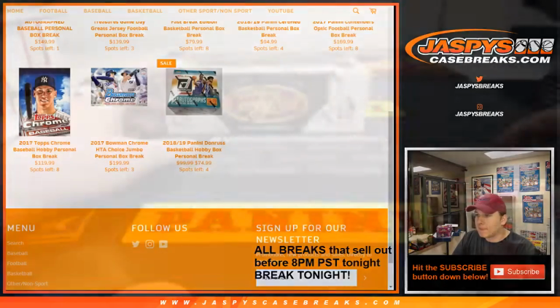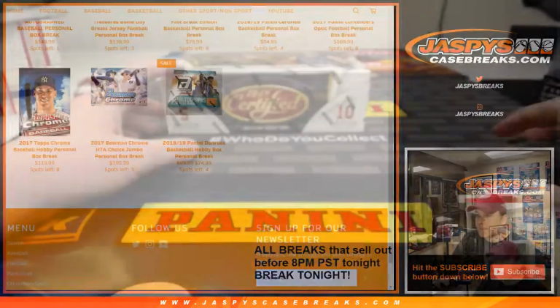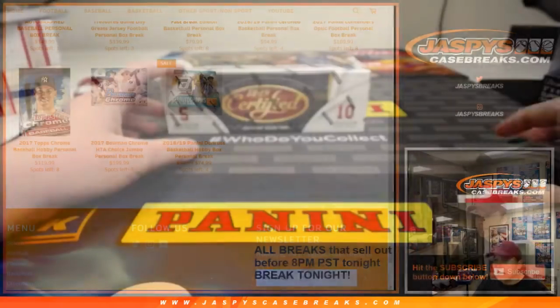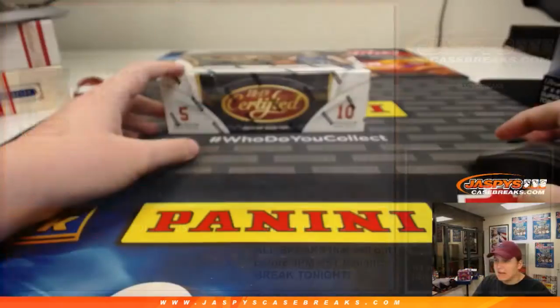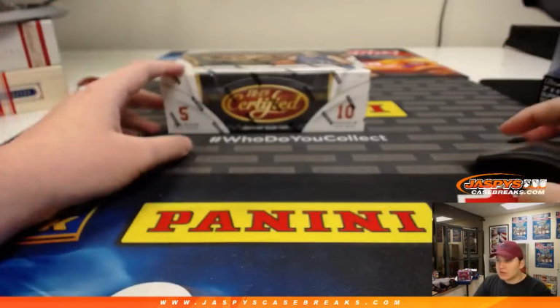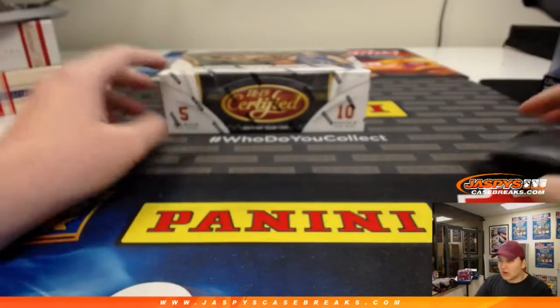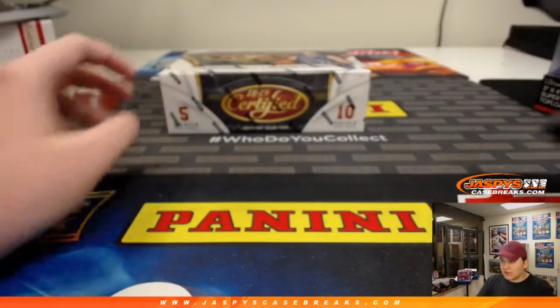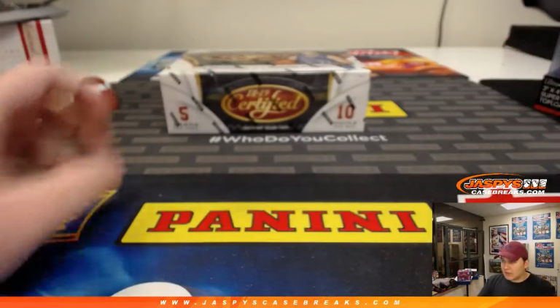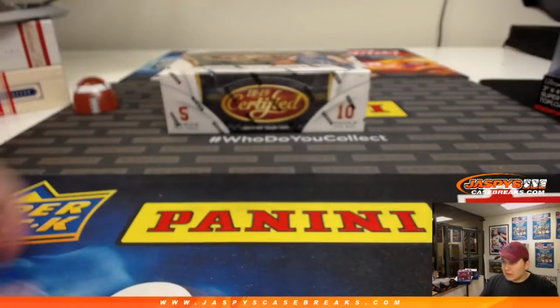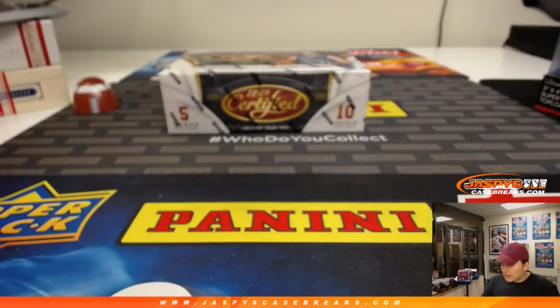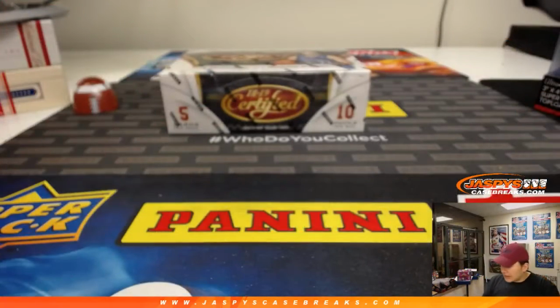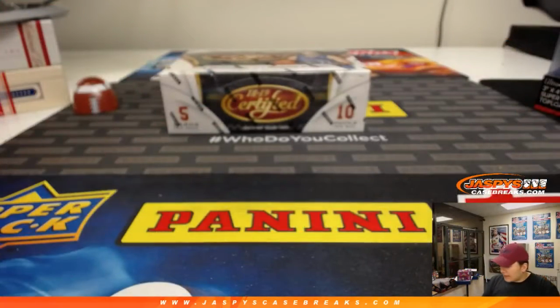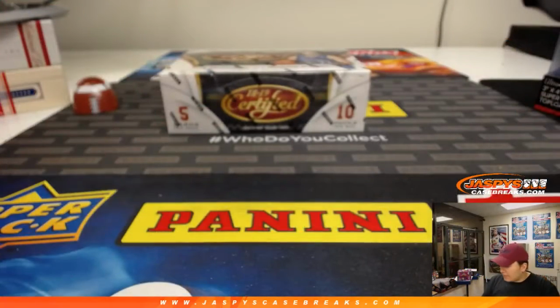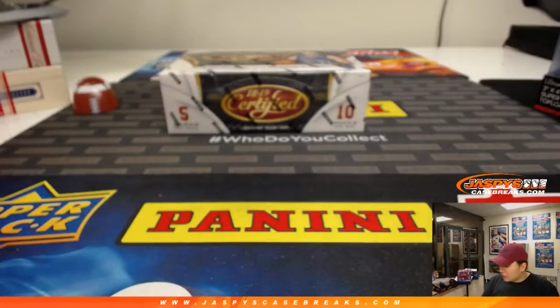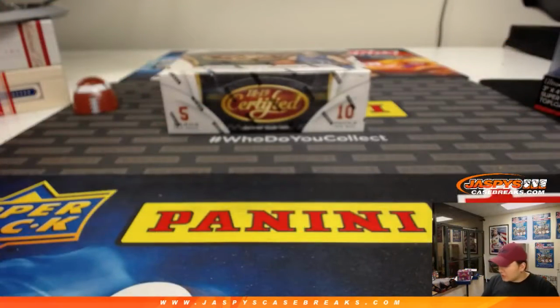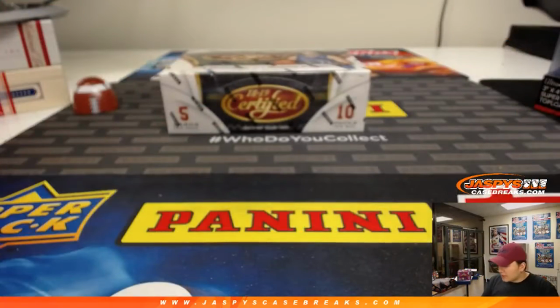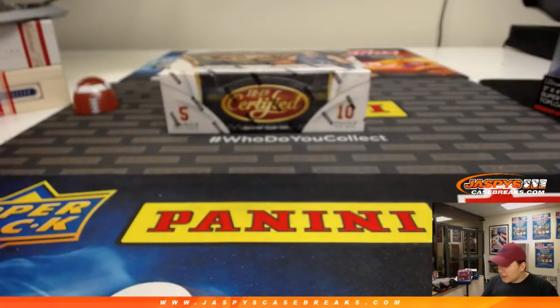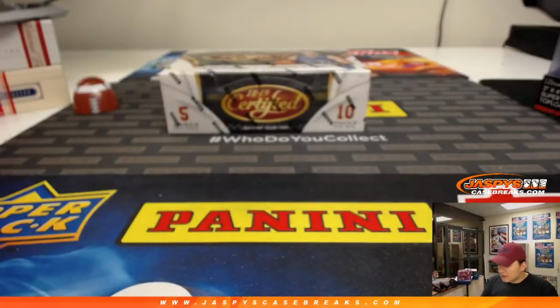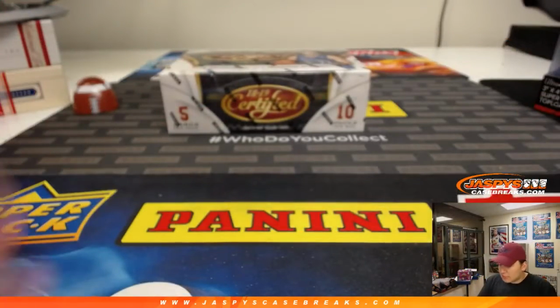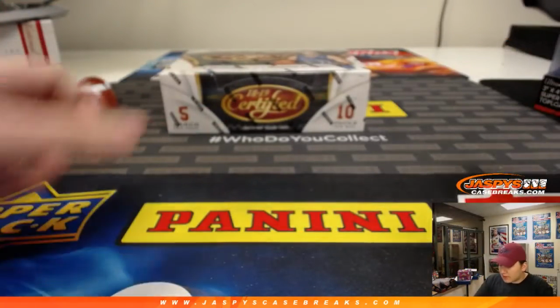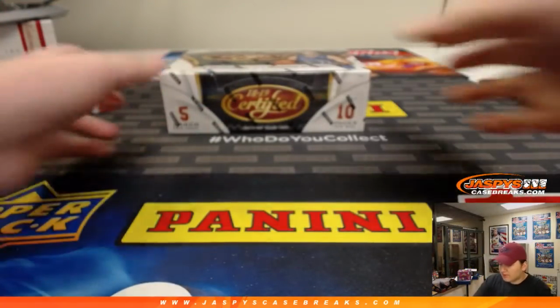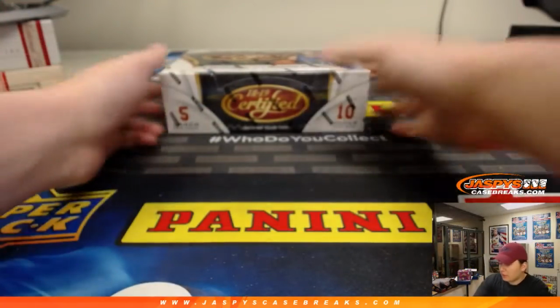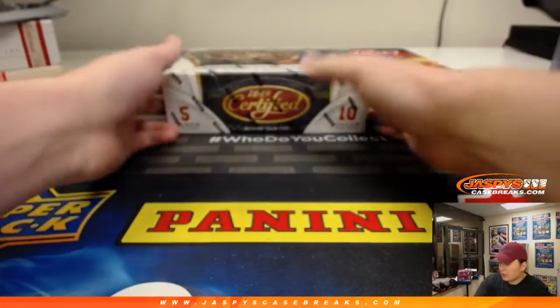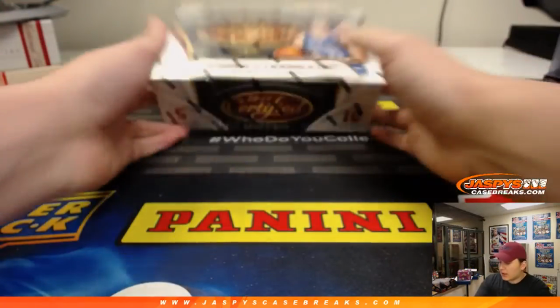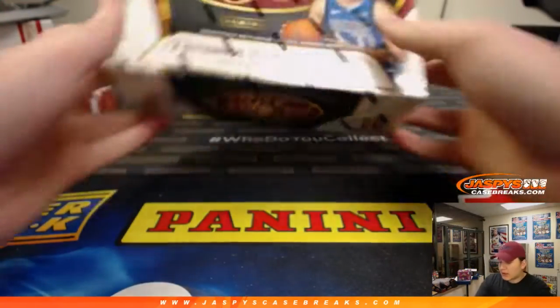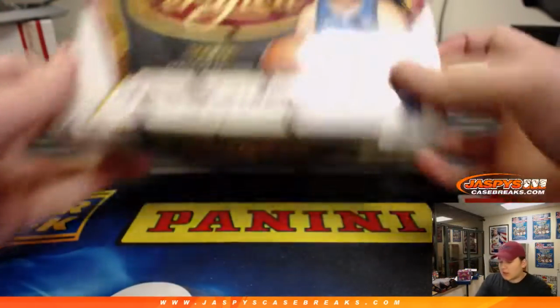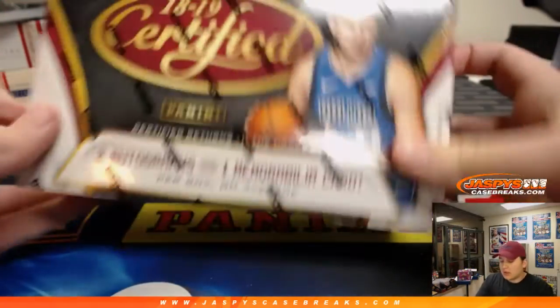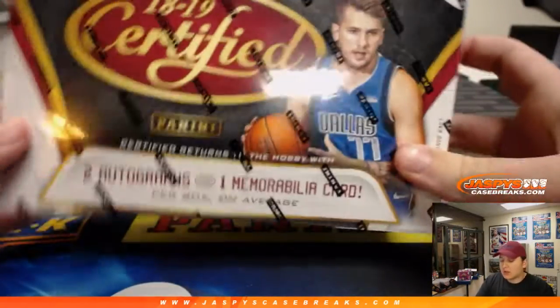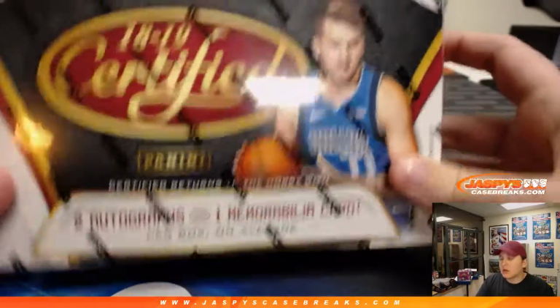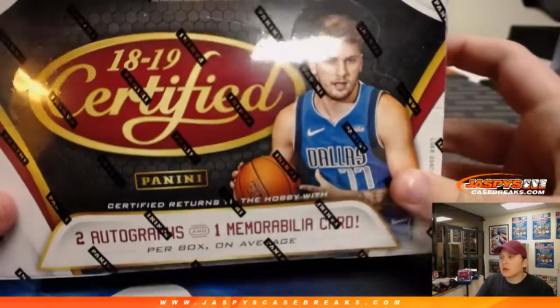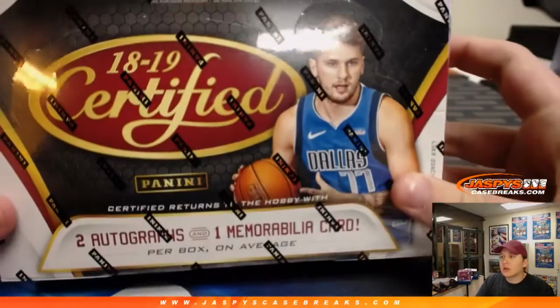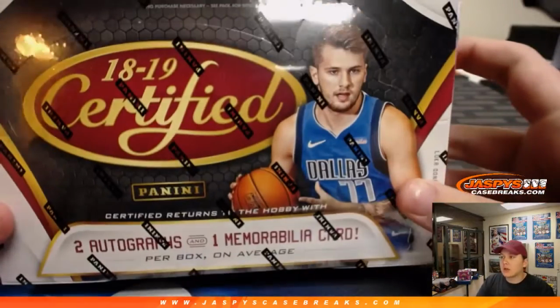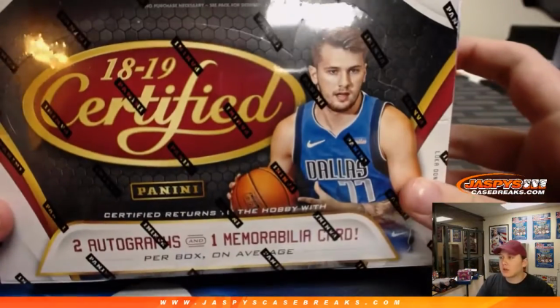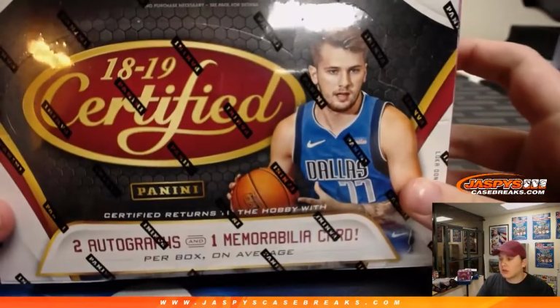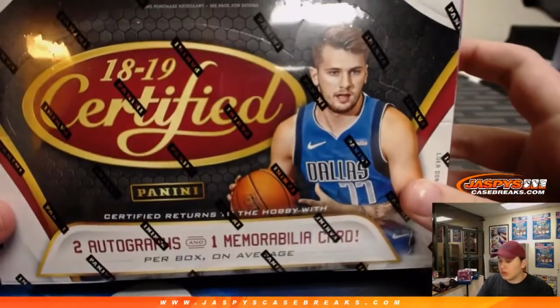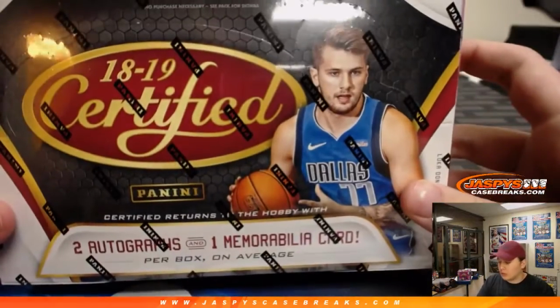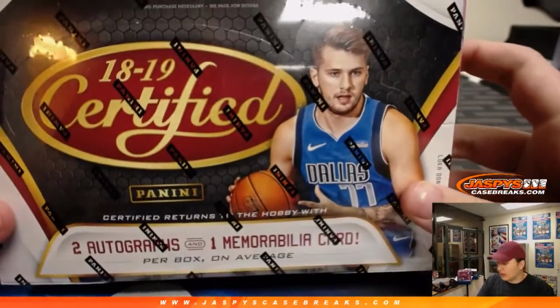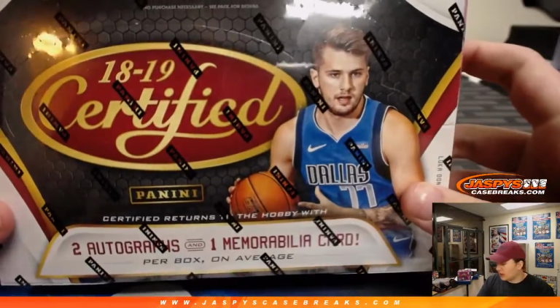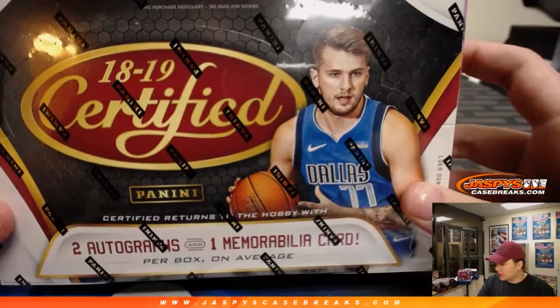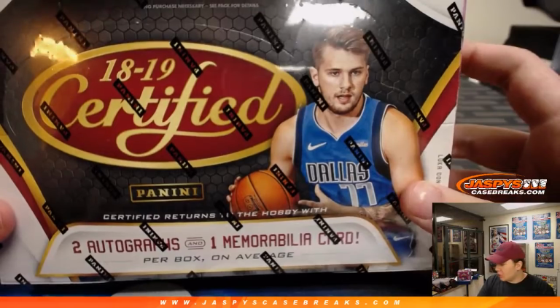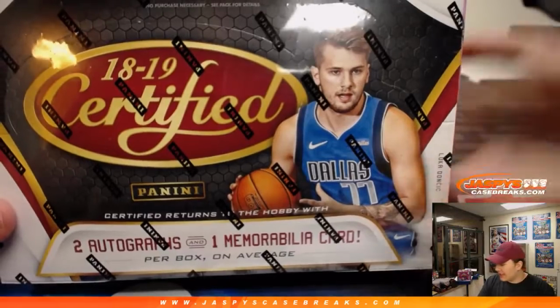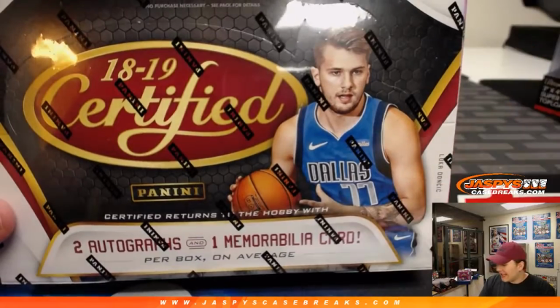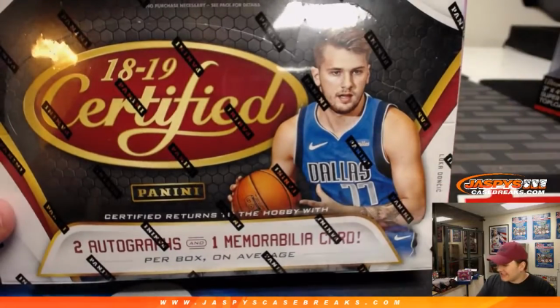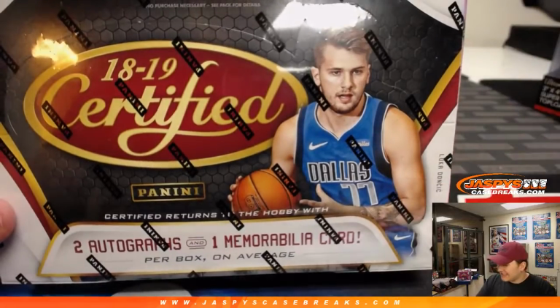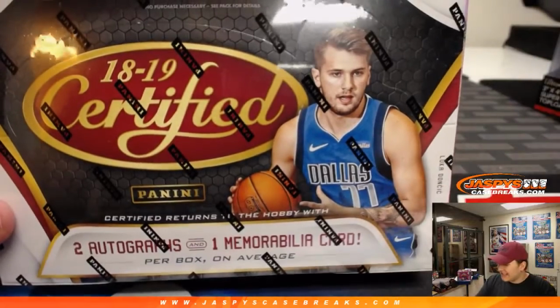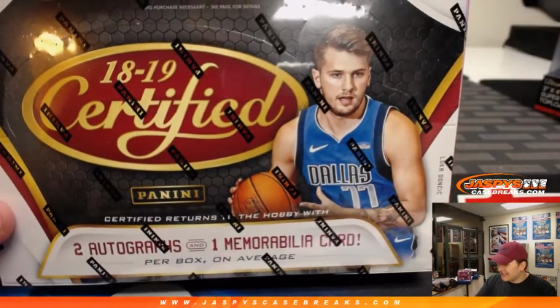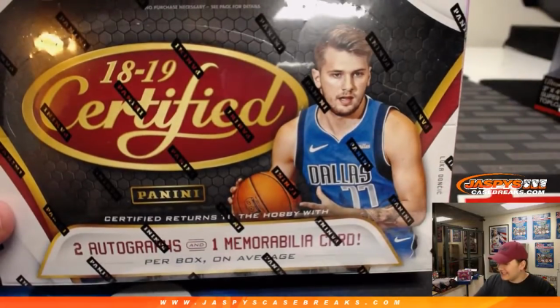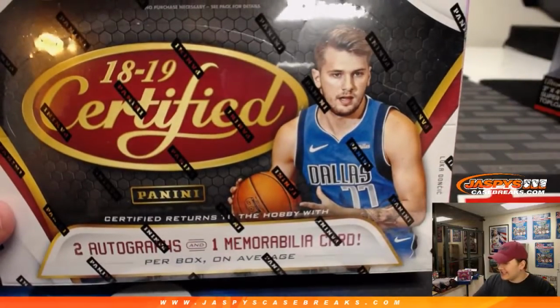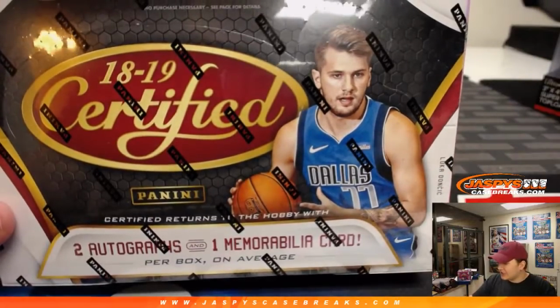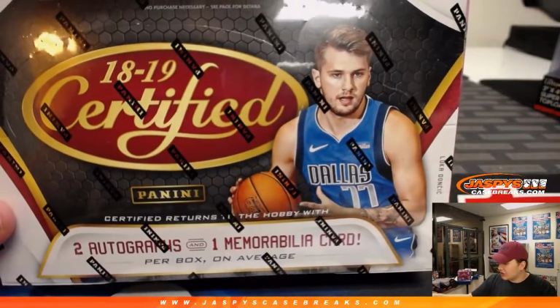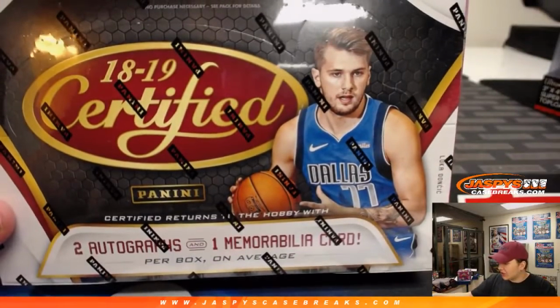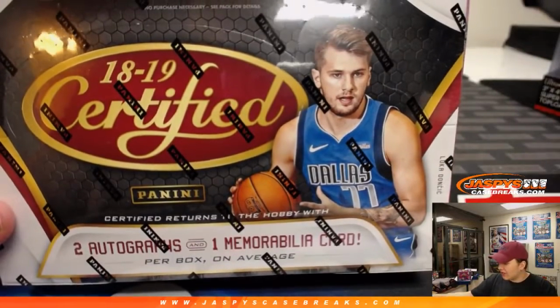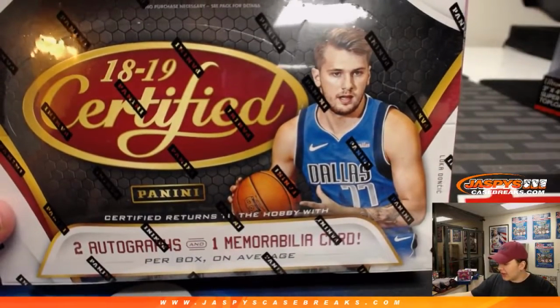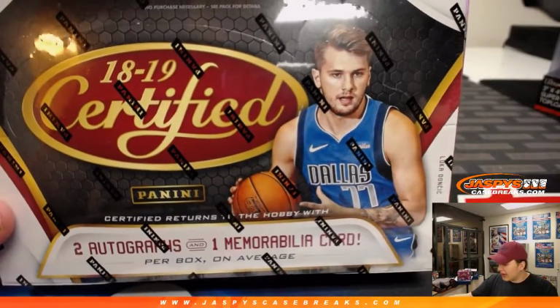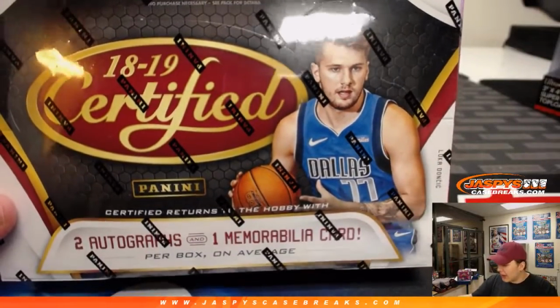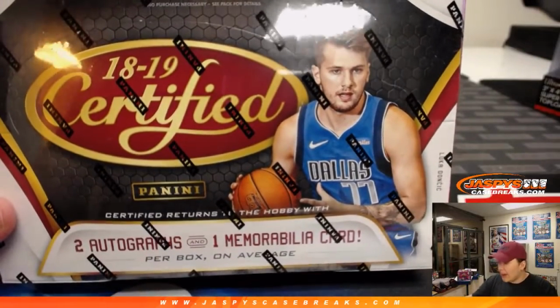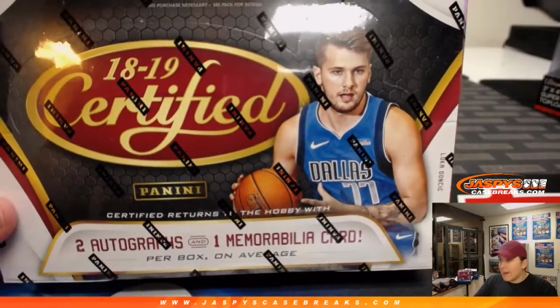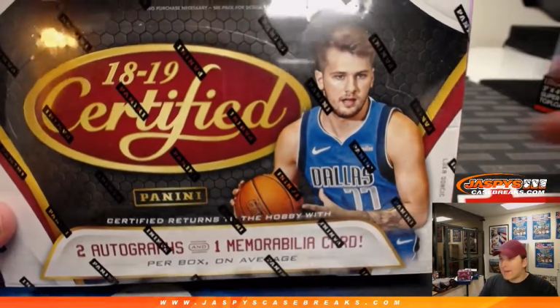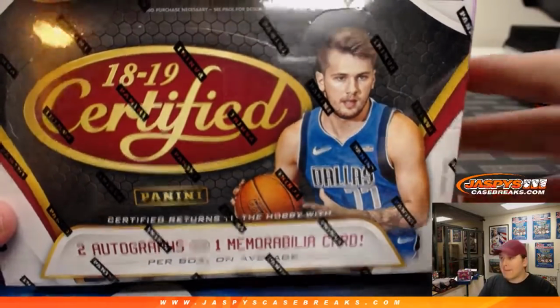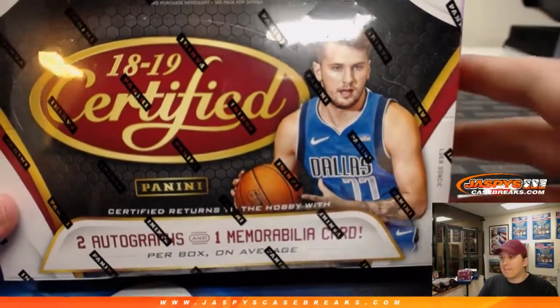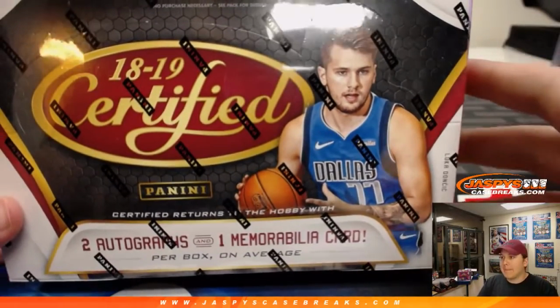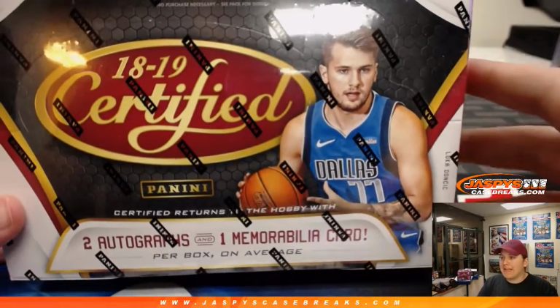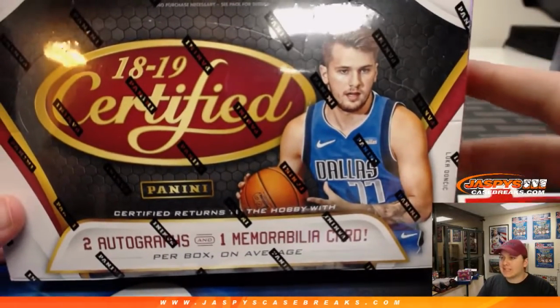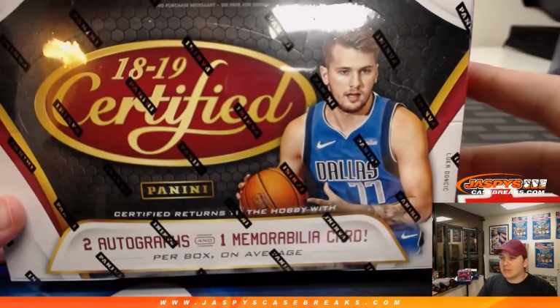How's it going everybody? We got a personal box break for Rick. Good luck Rick. 2018-19 certified basketball.